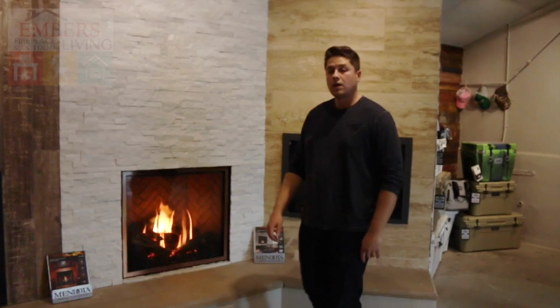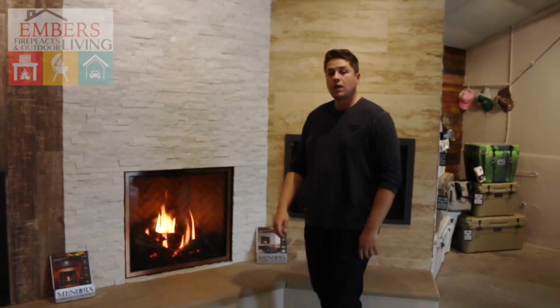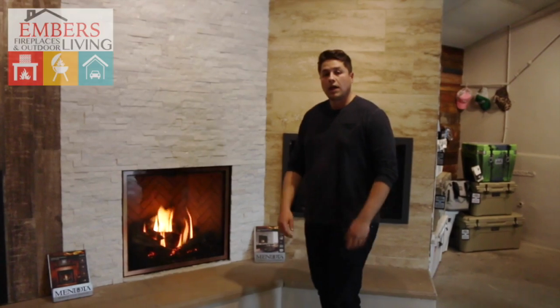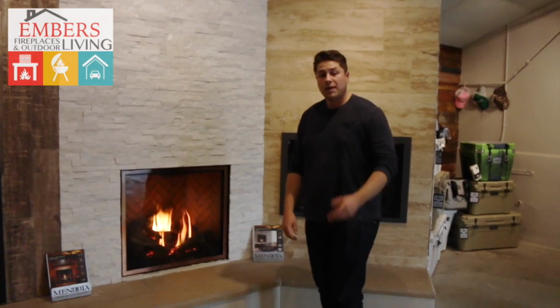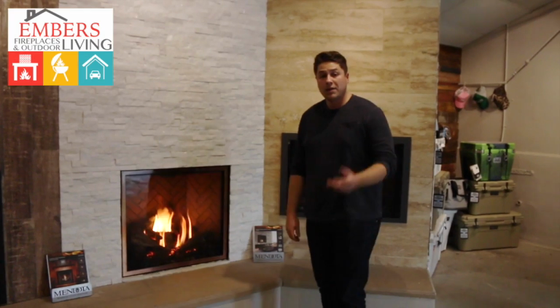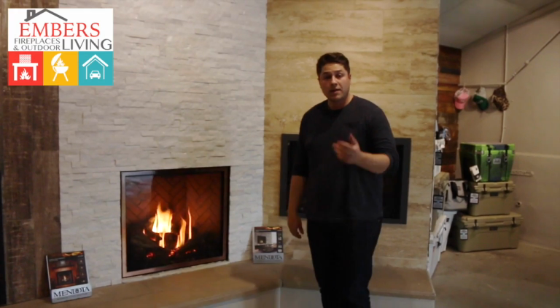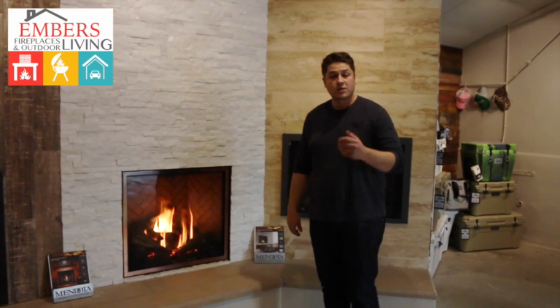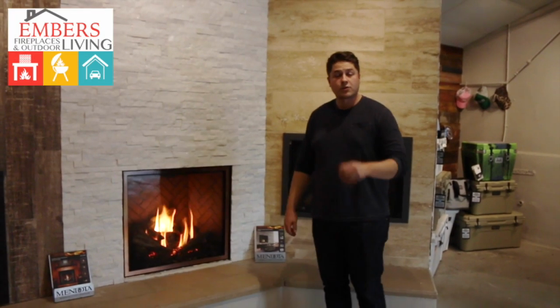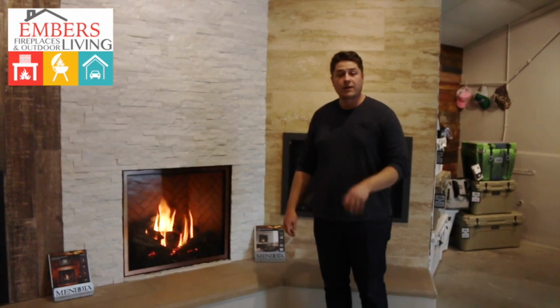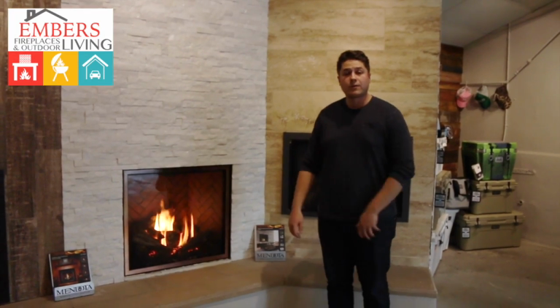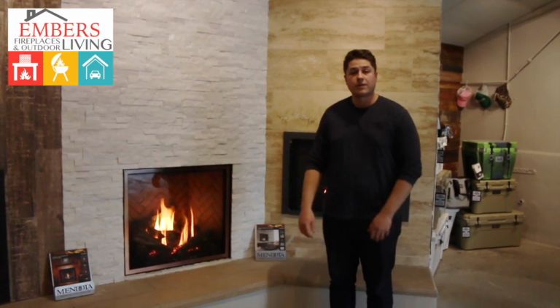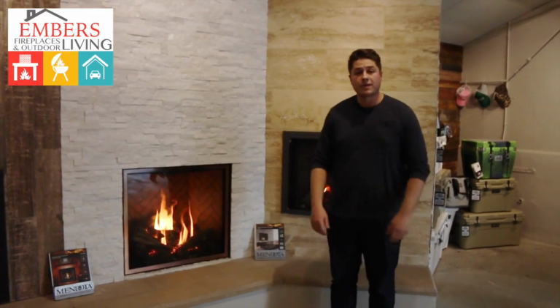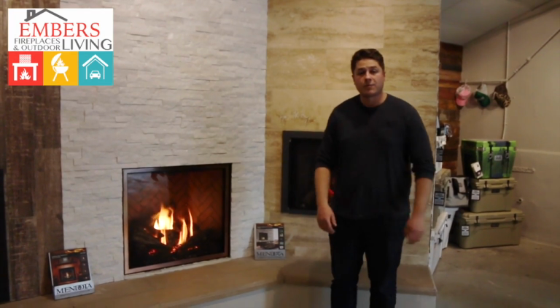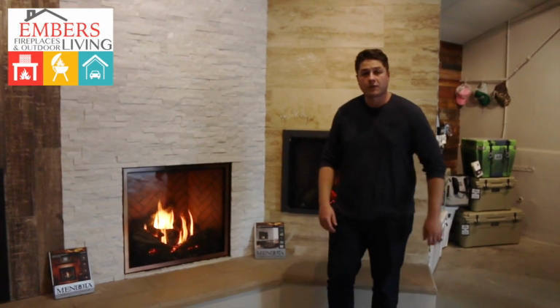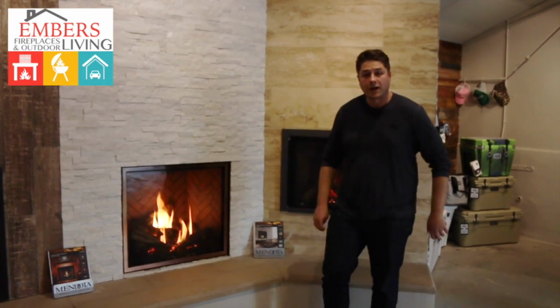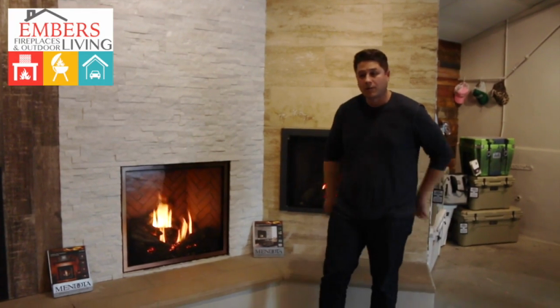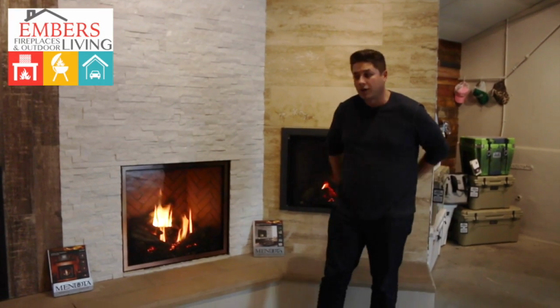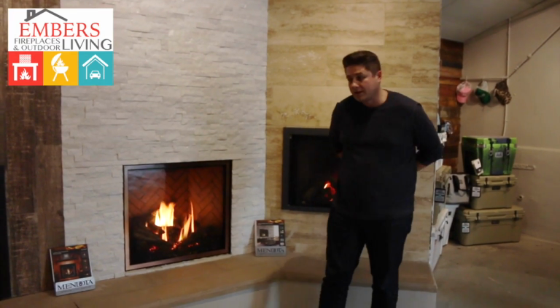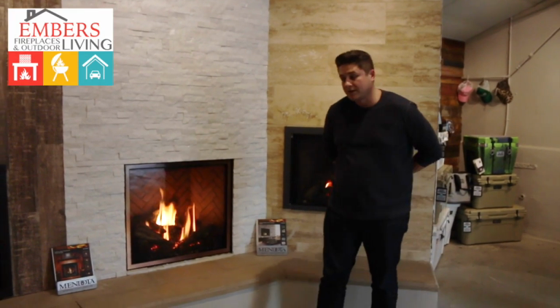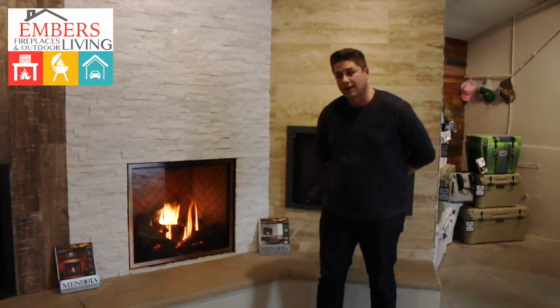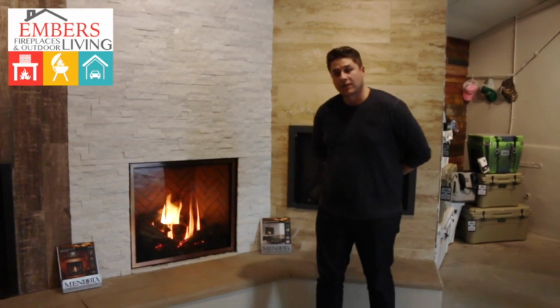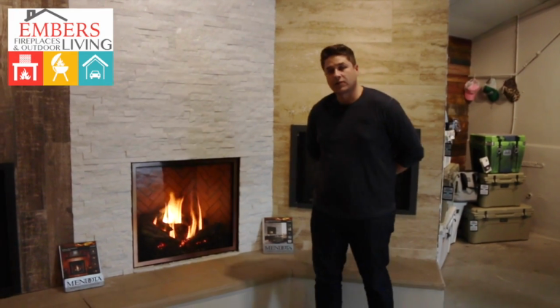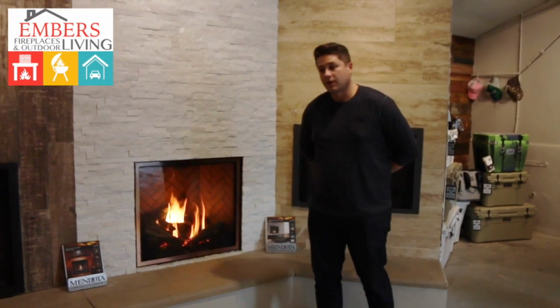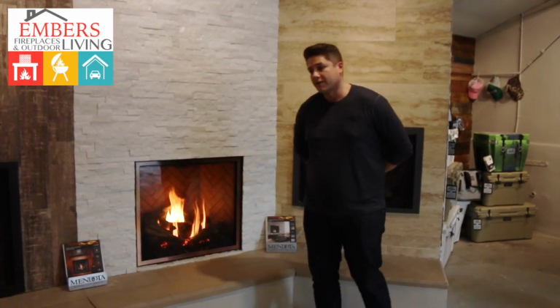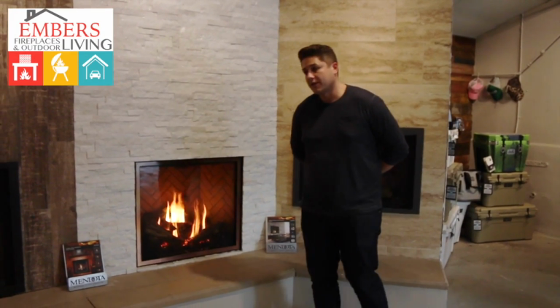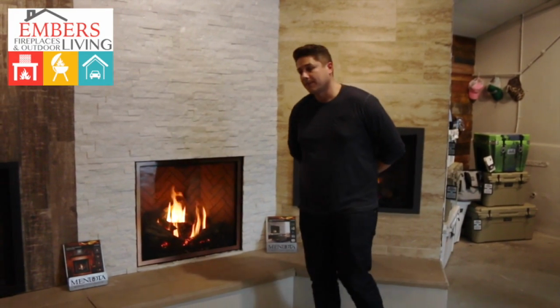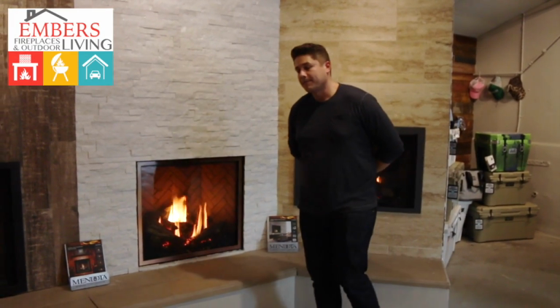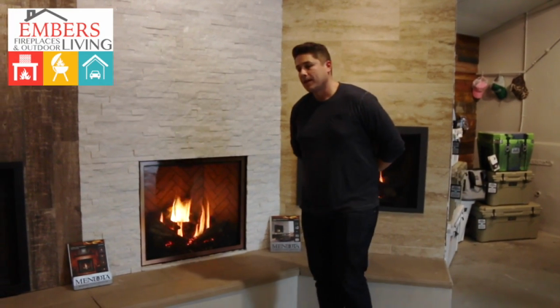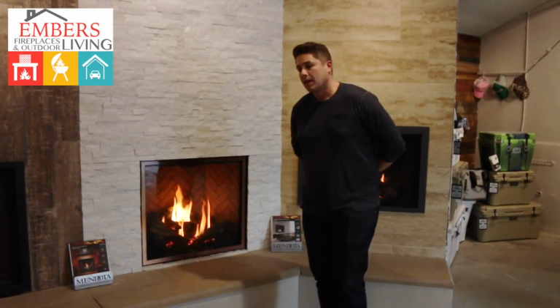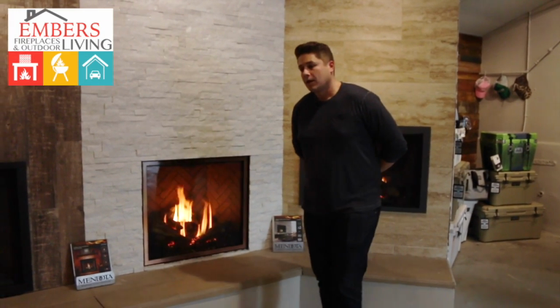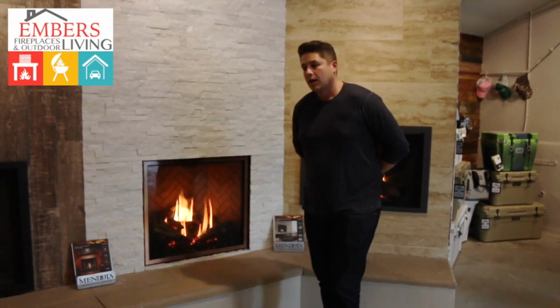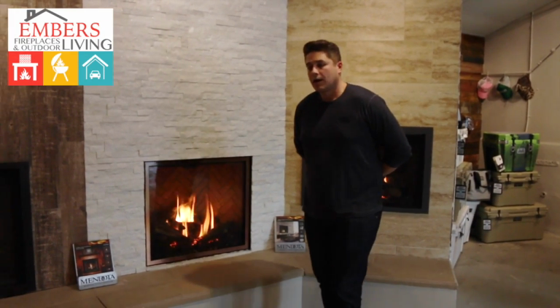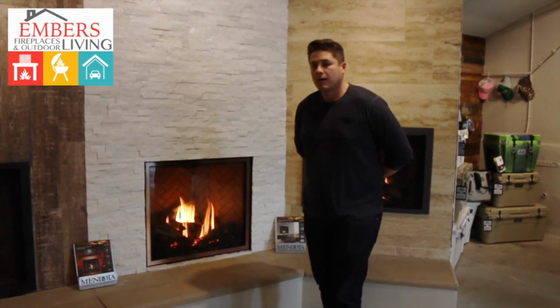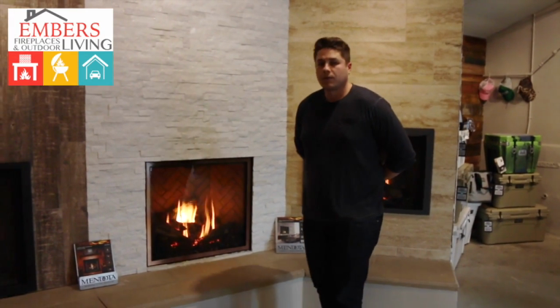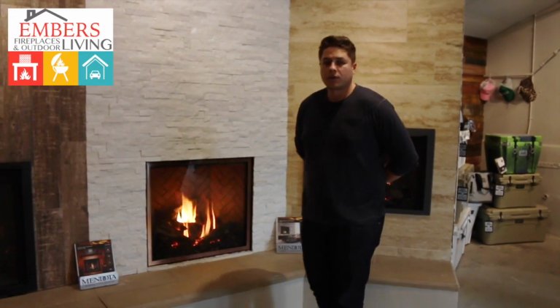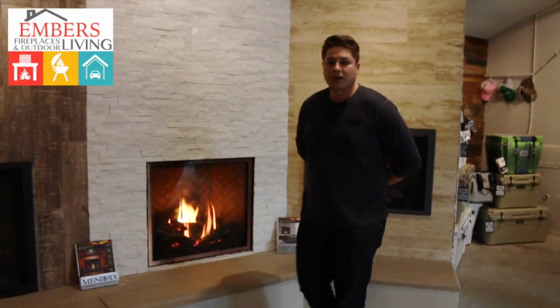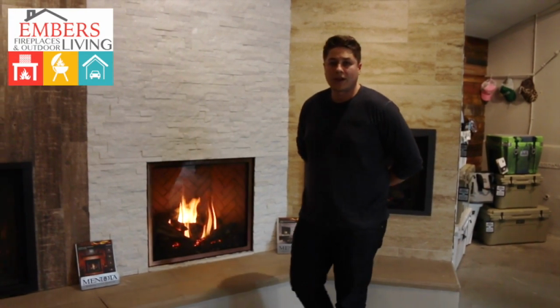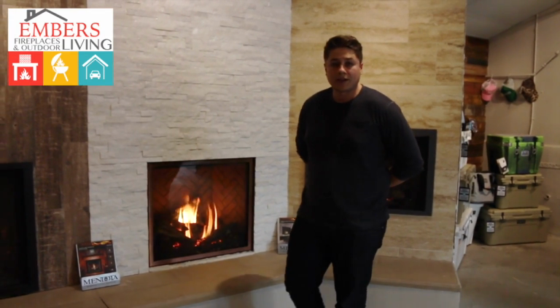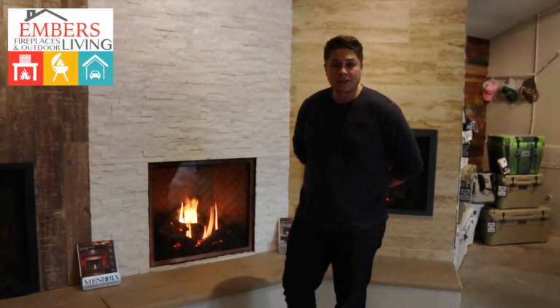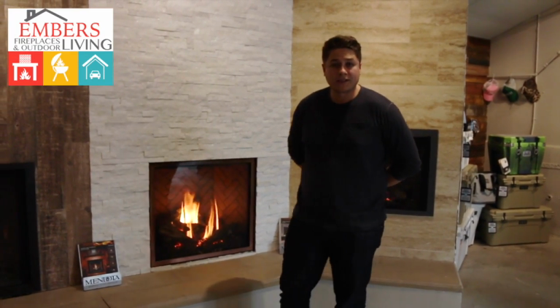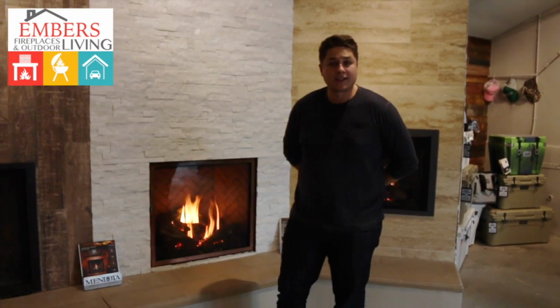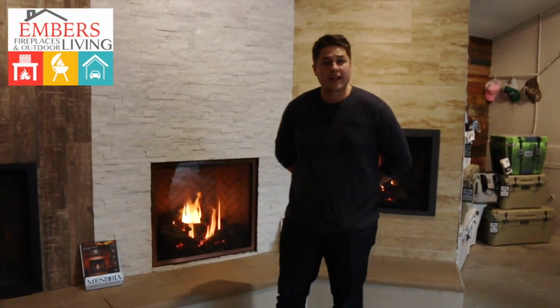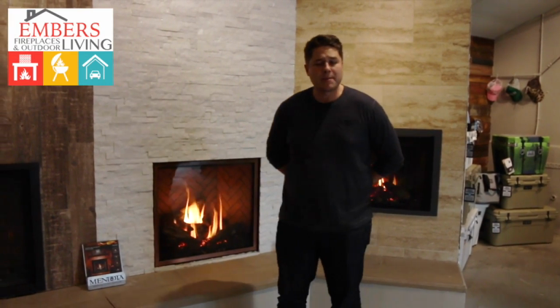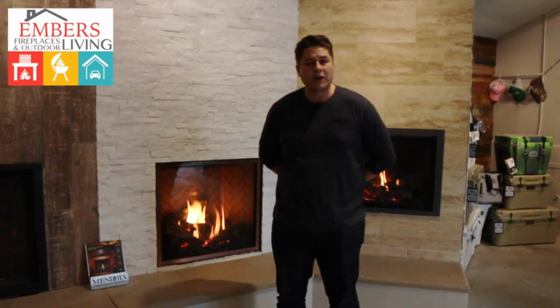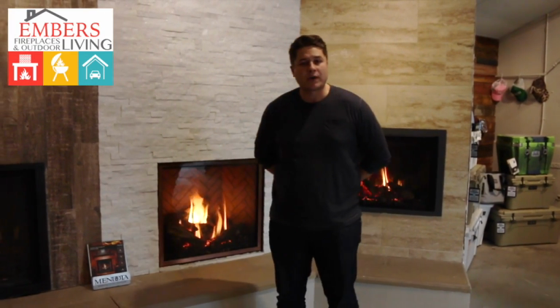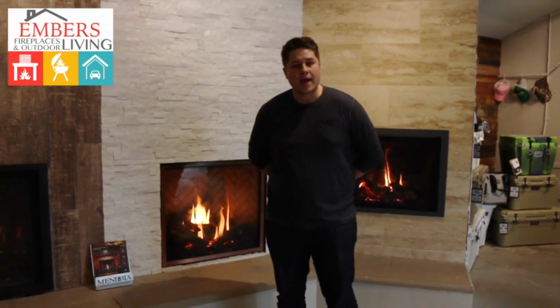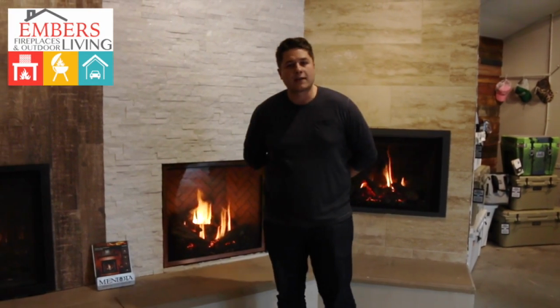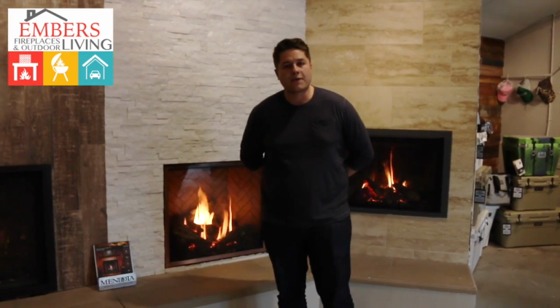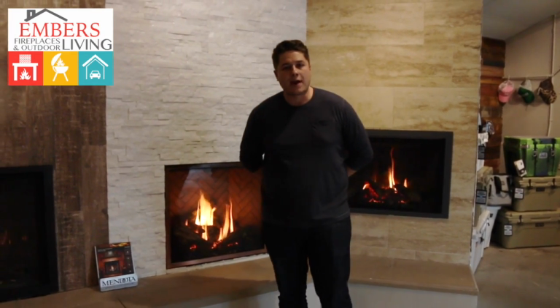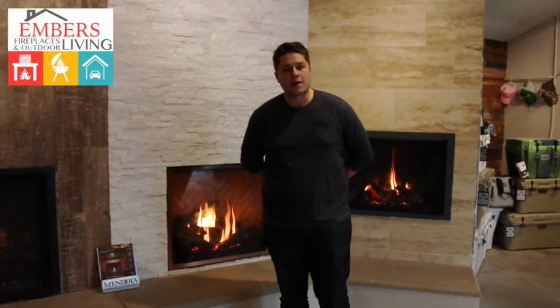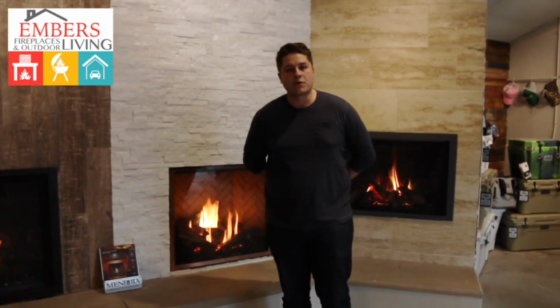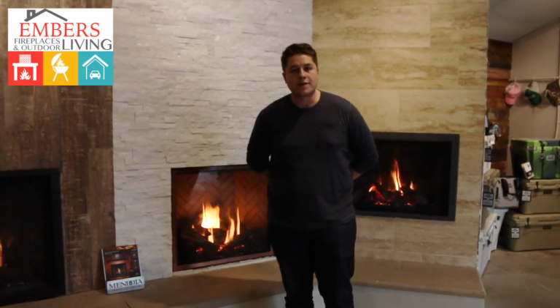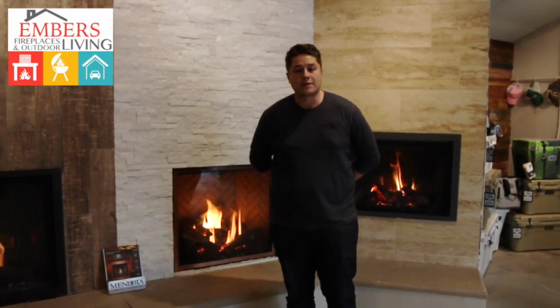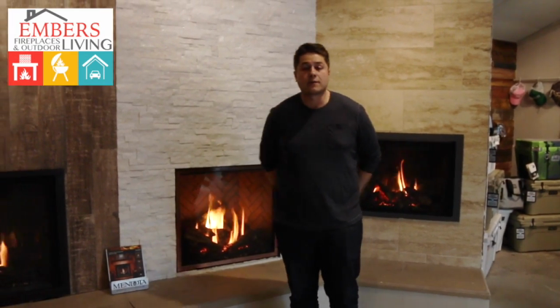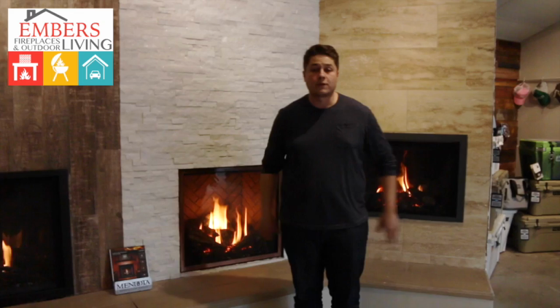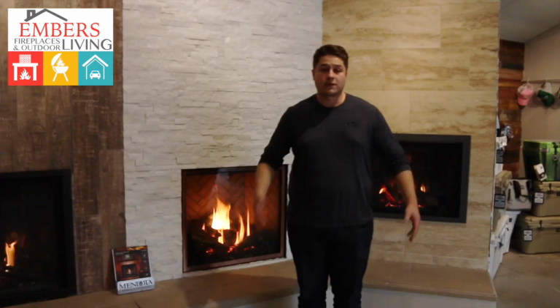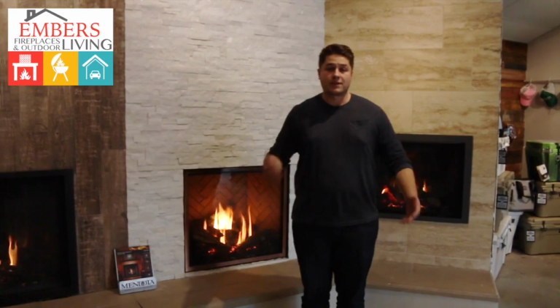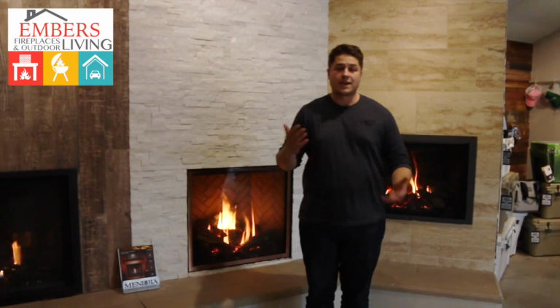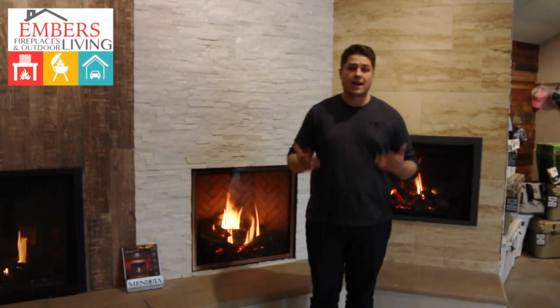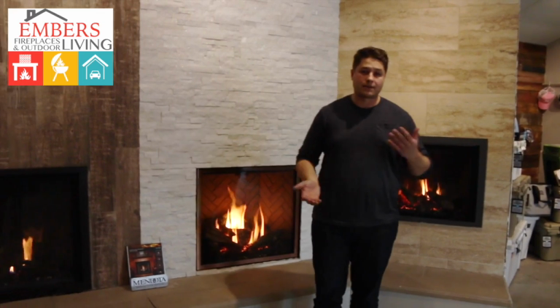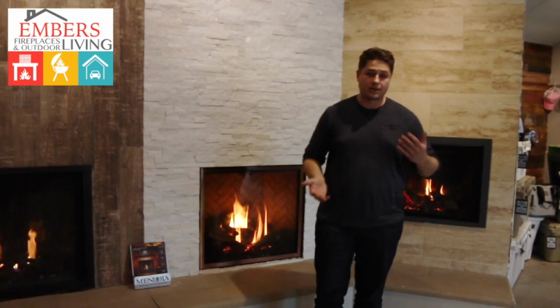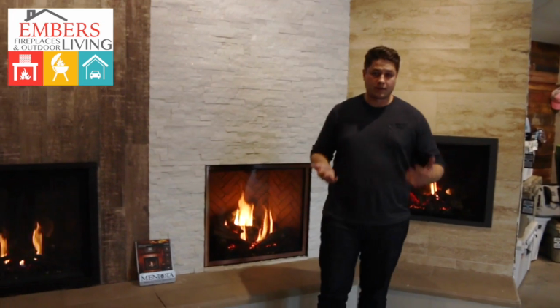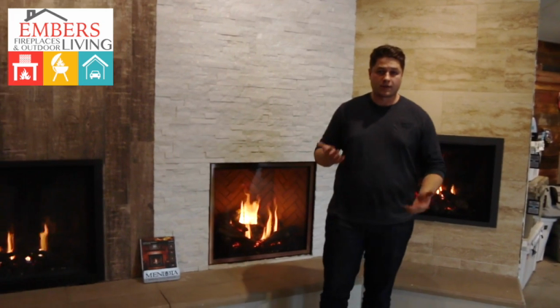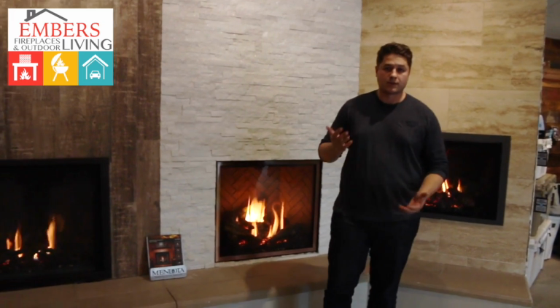Hi, my name is Trevor with Embers Fireplaces and Outdoor Living. We're talking to you today about gas fireplaces versus gas inserts.